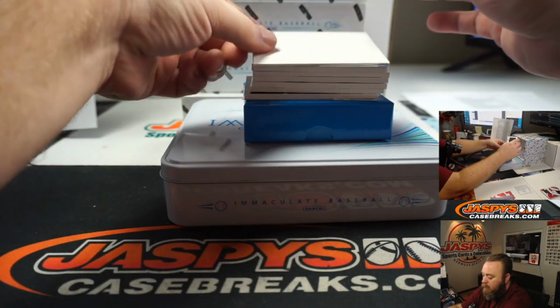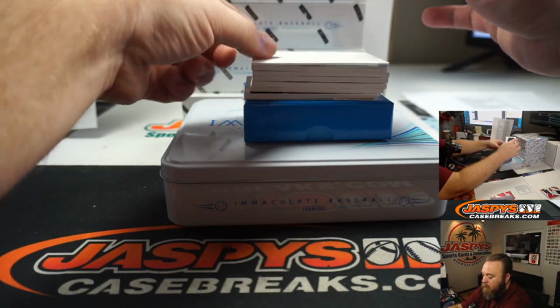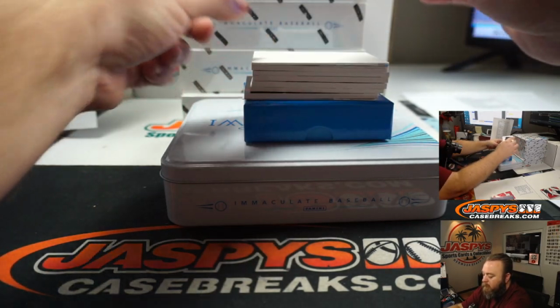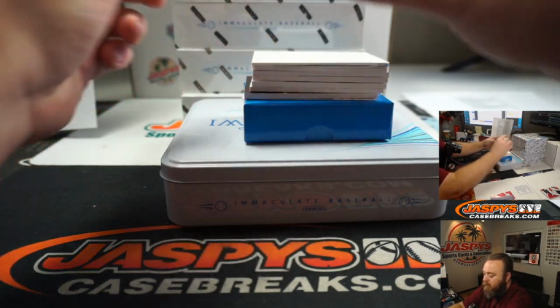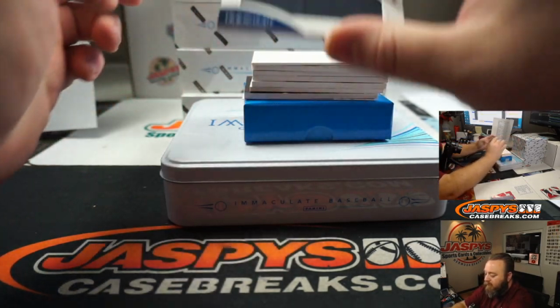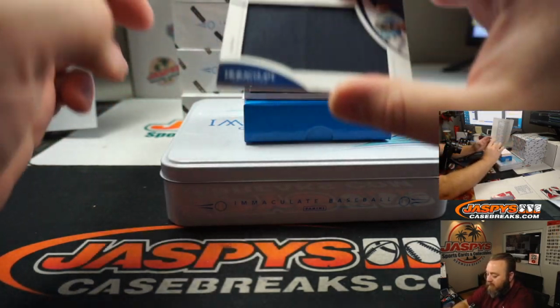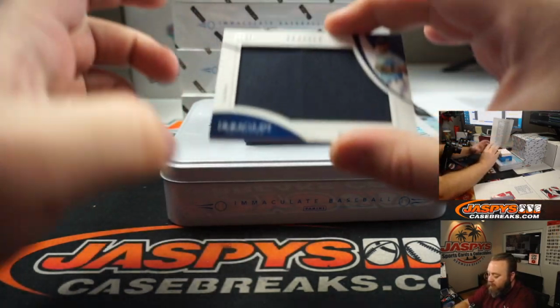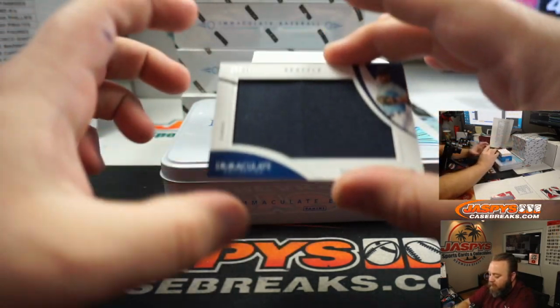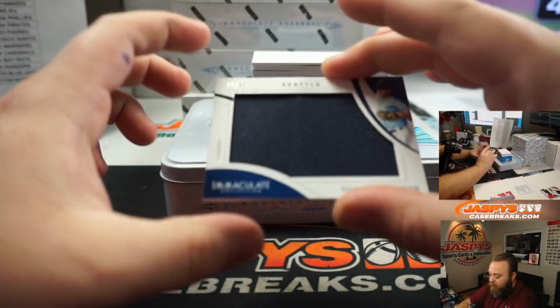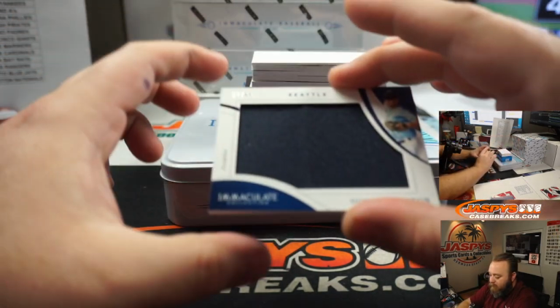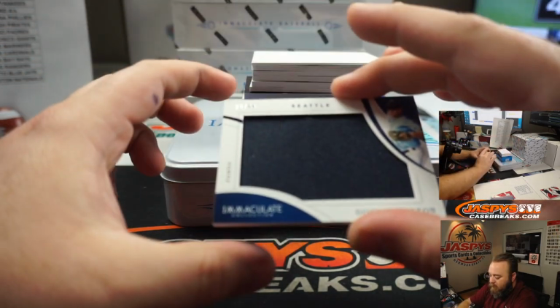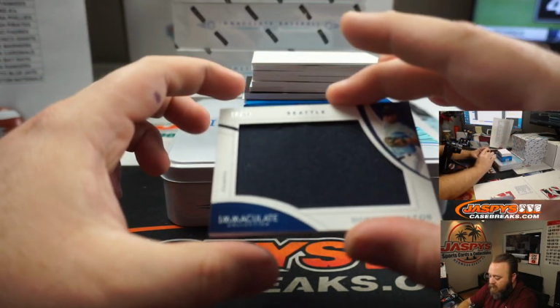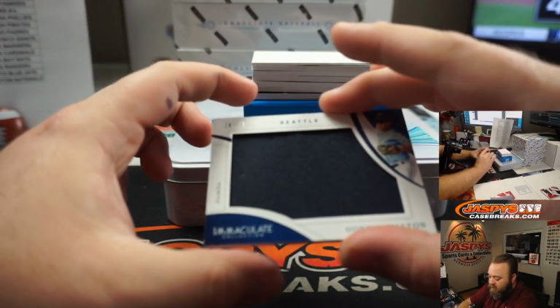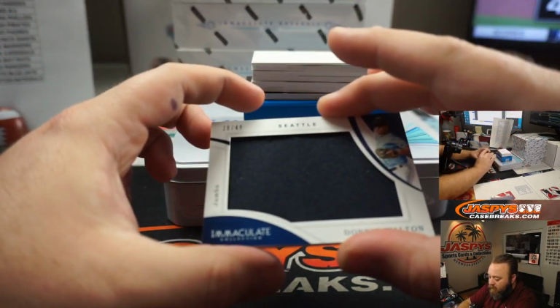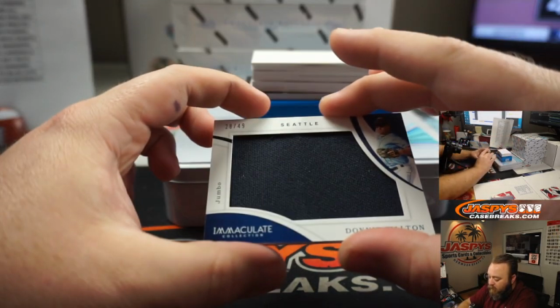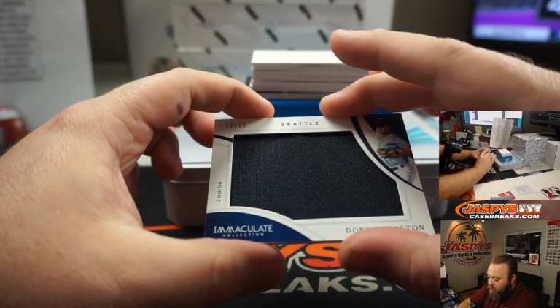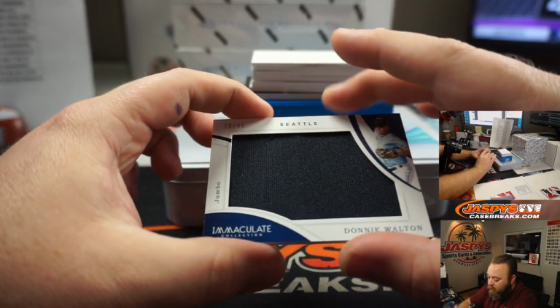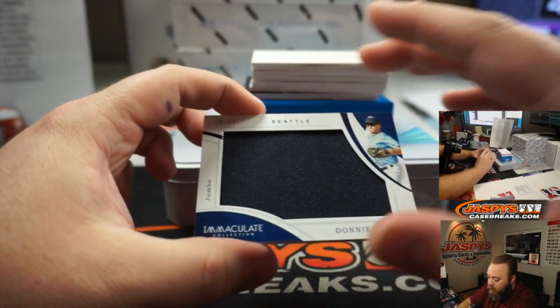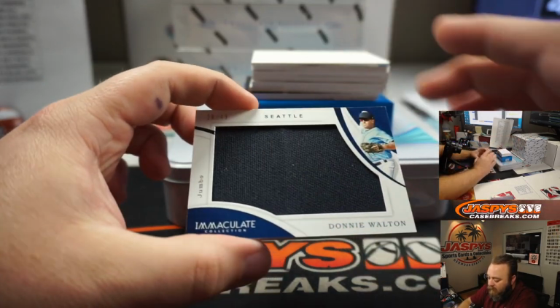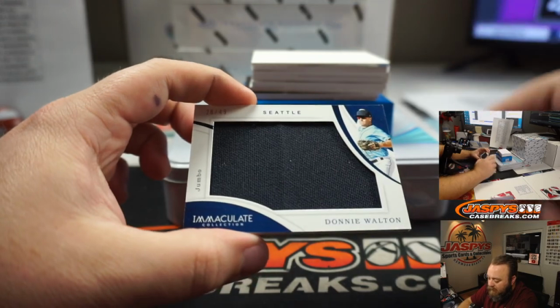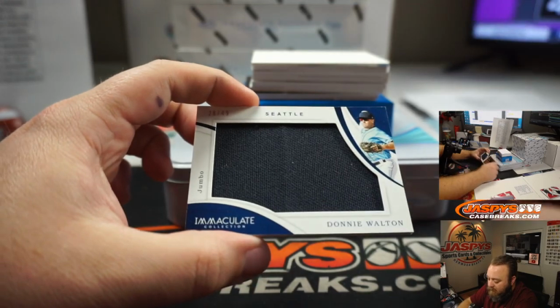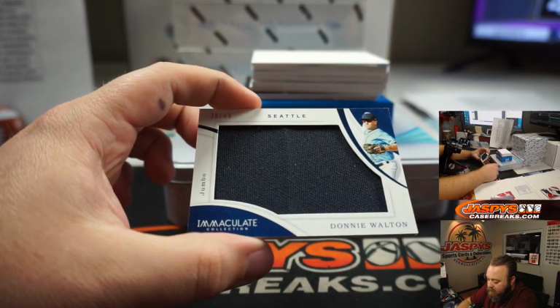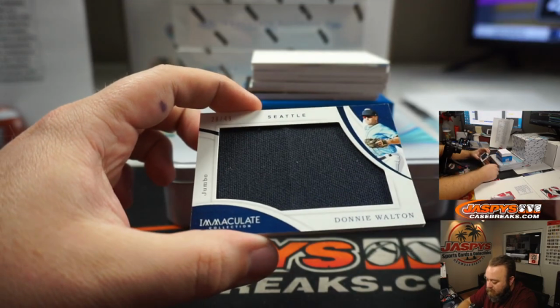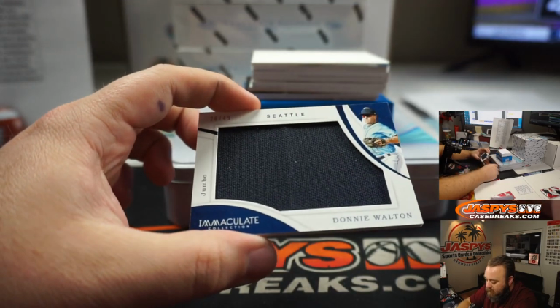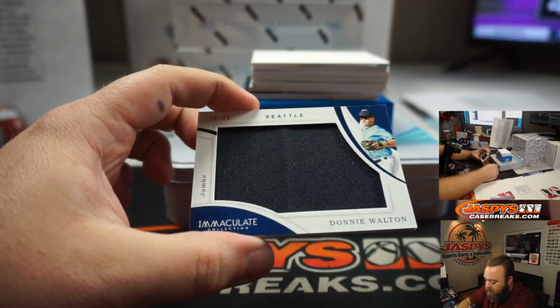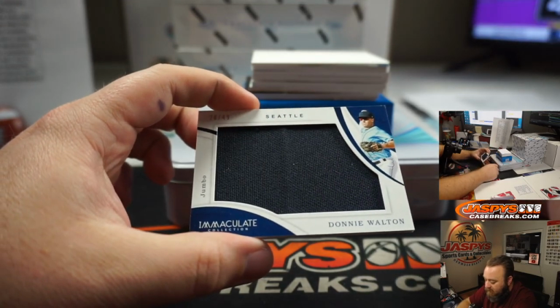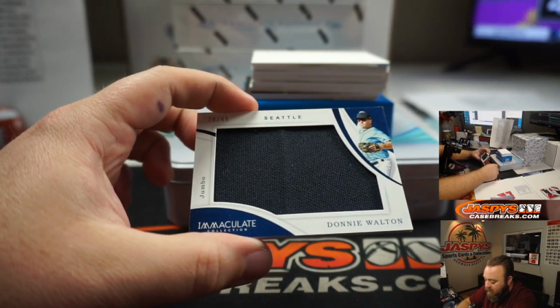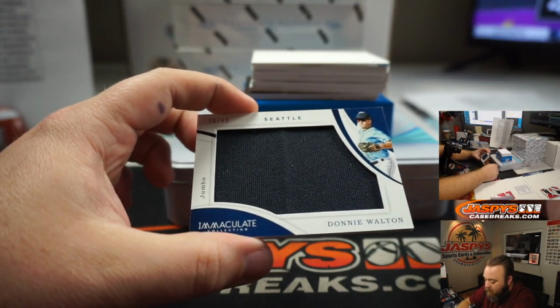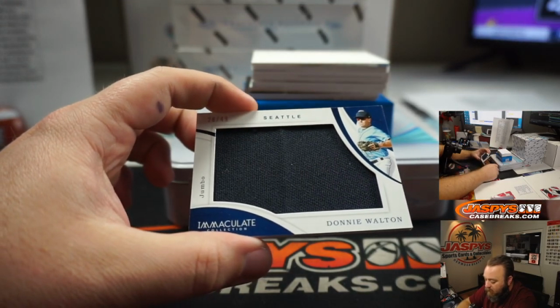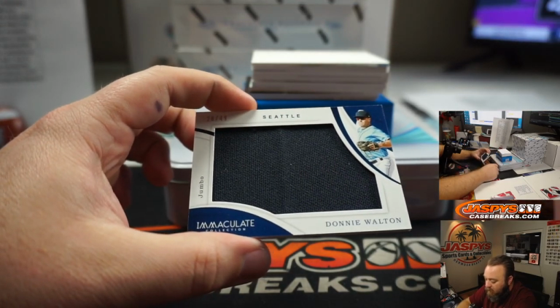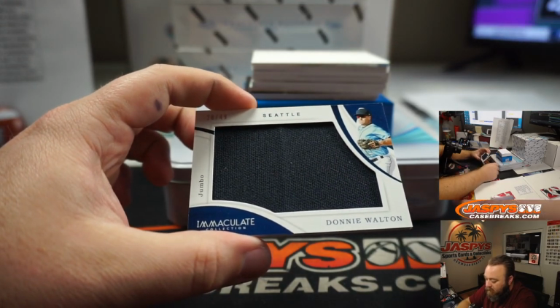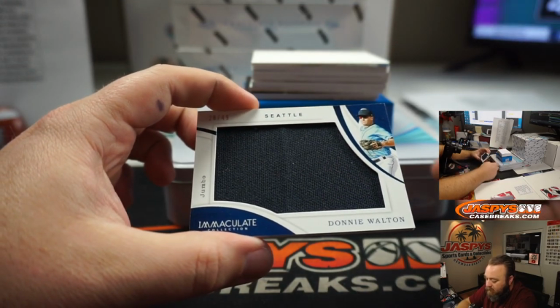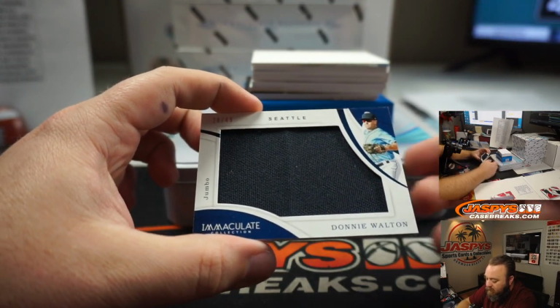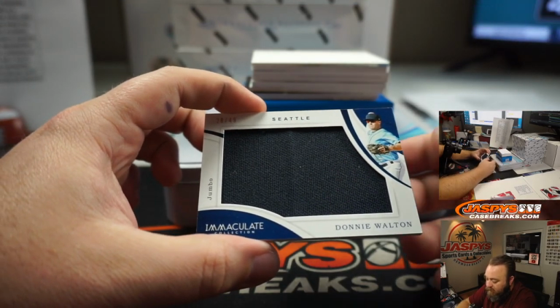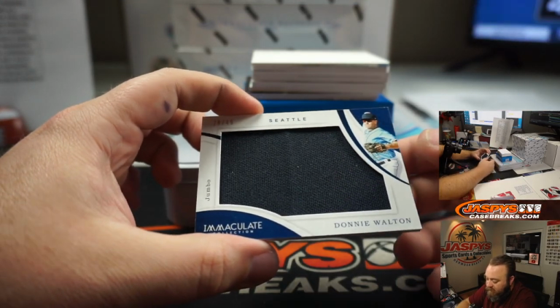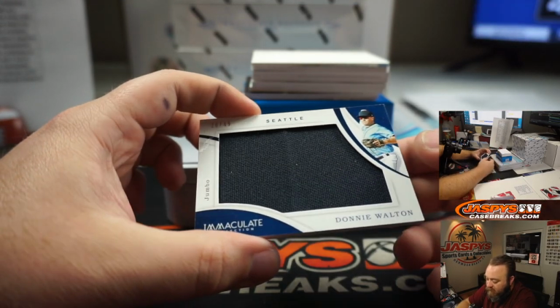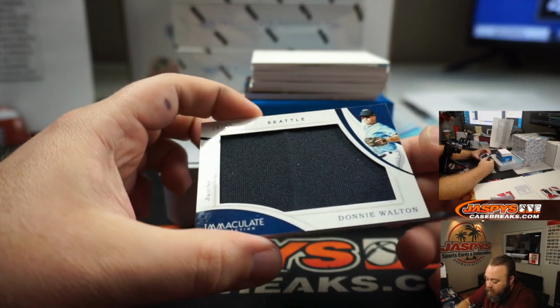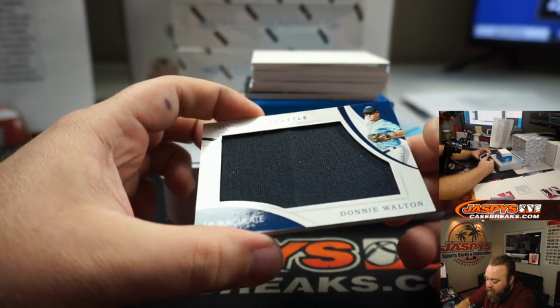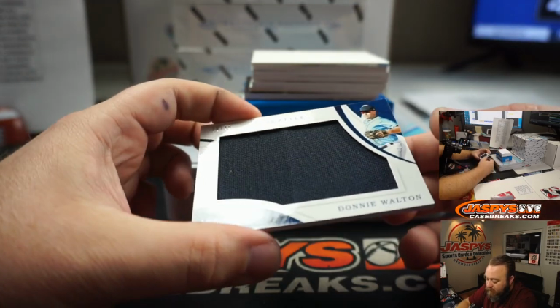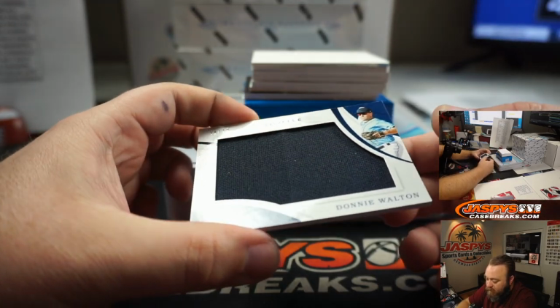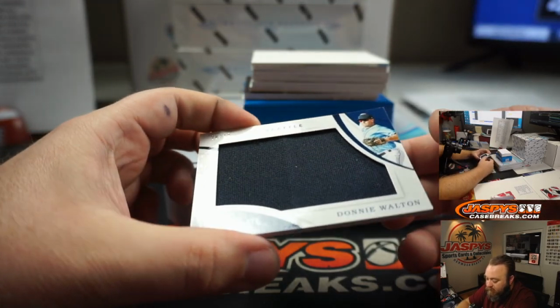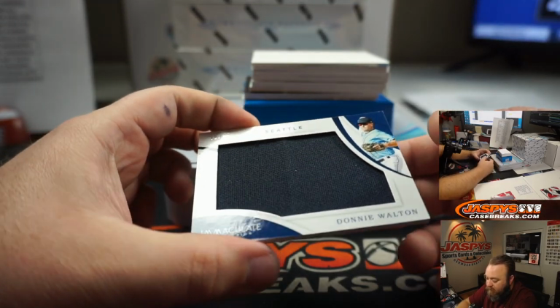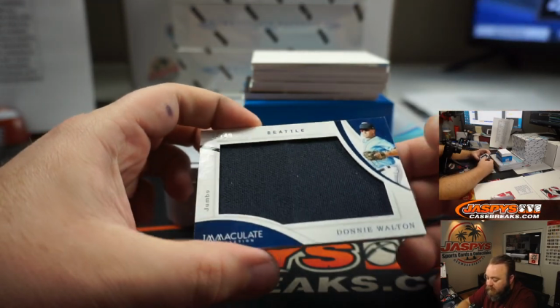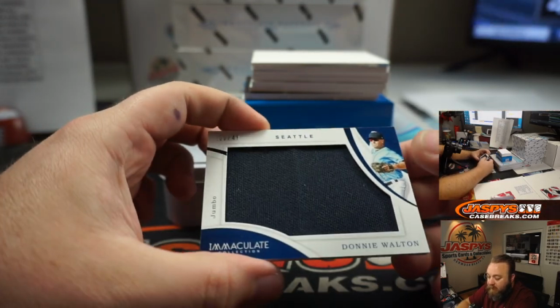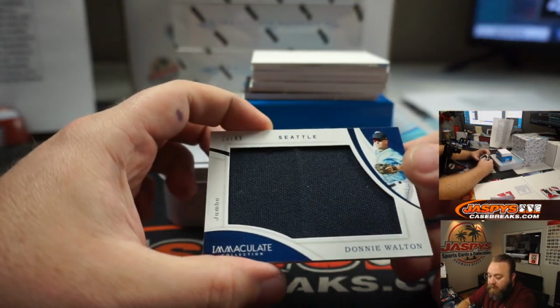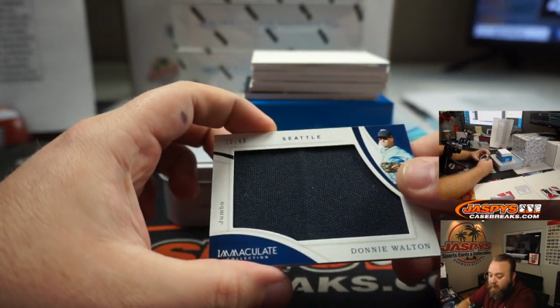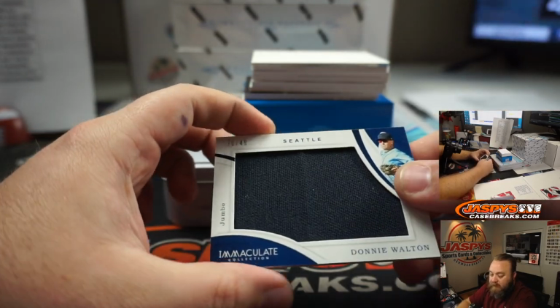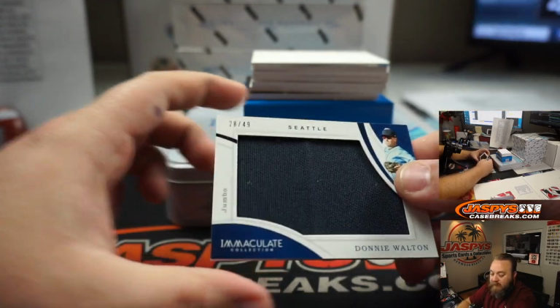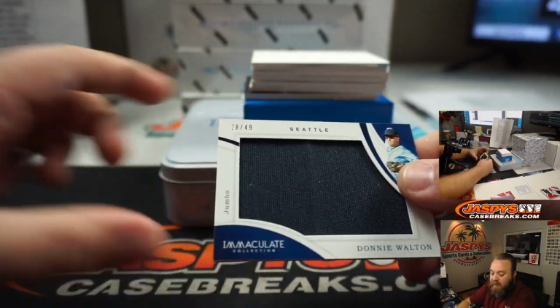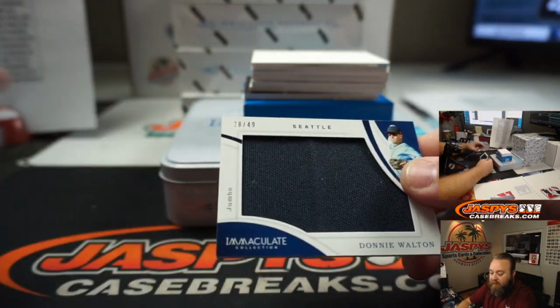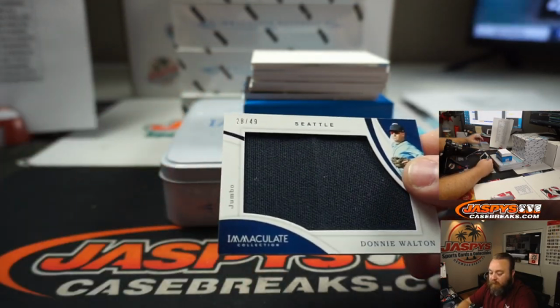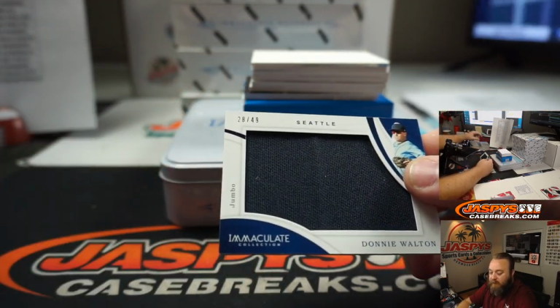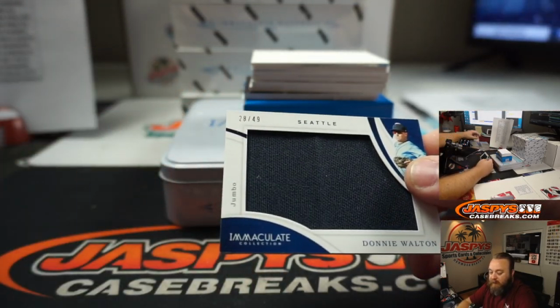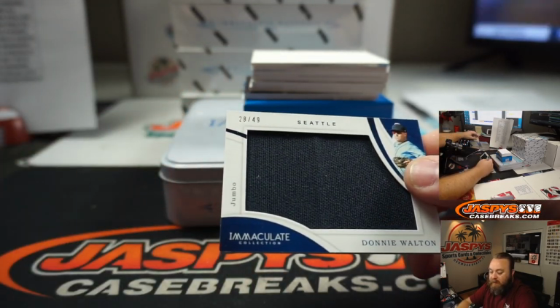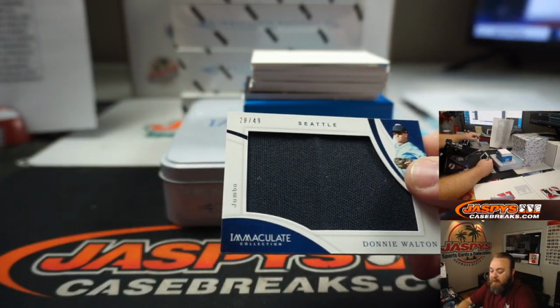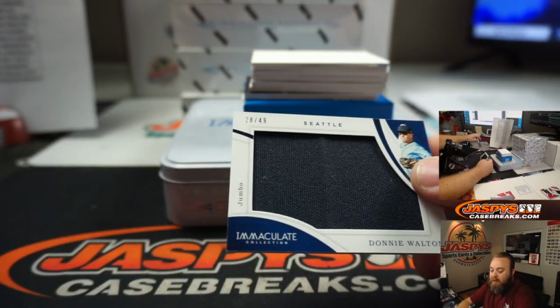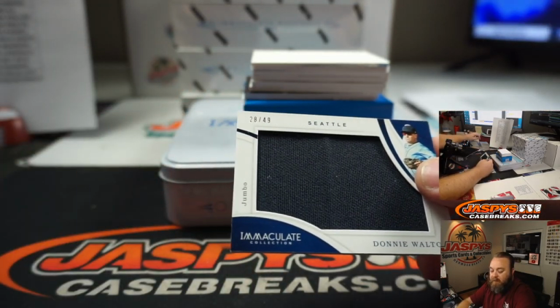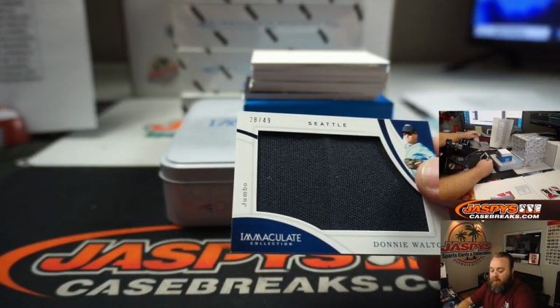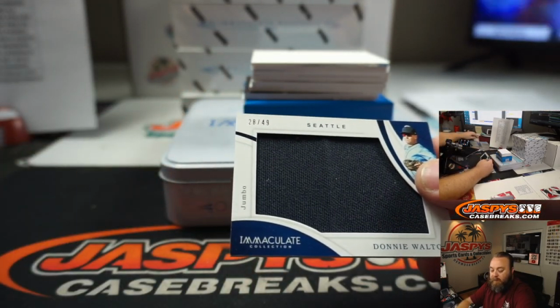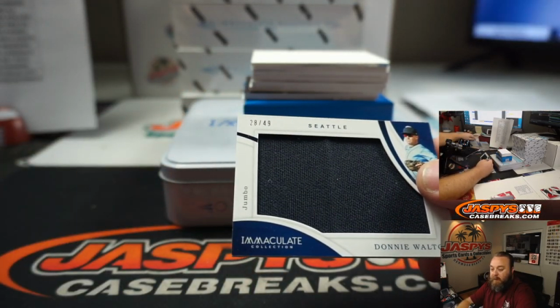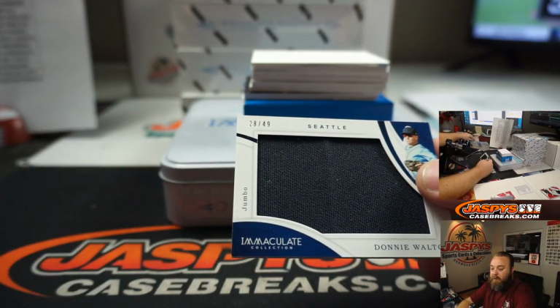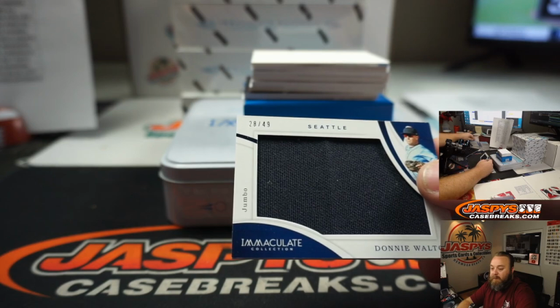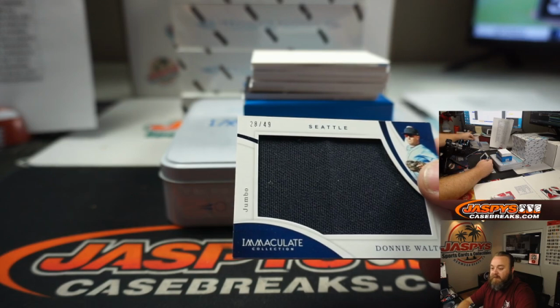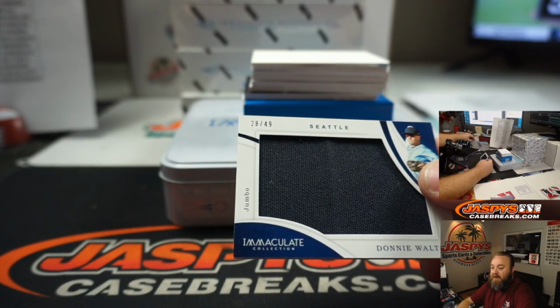First up, Jumbo Relic — Donnie Walton for the Seattle Mariners, 28 out of 49 for Mark Bassett.